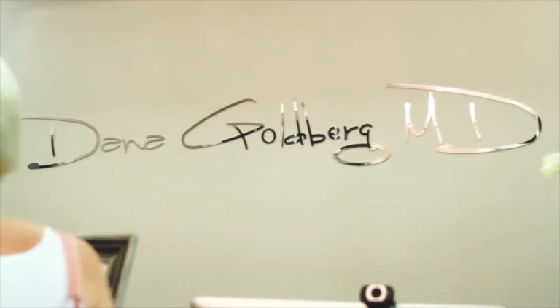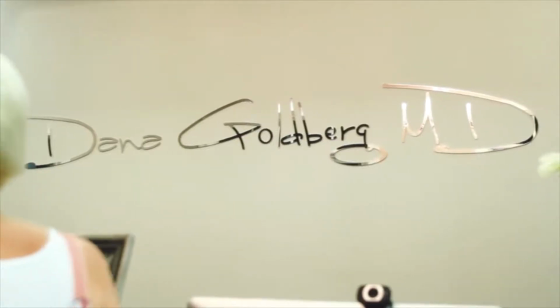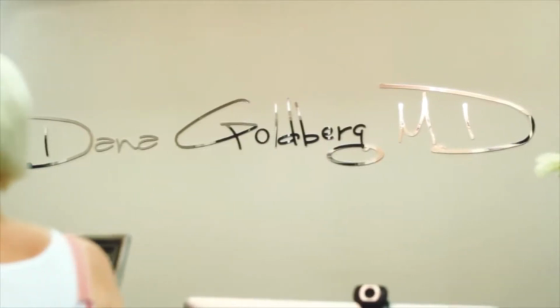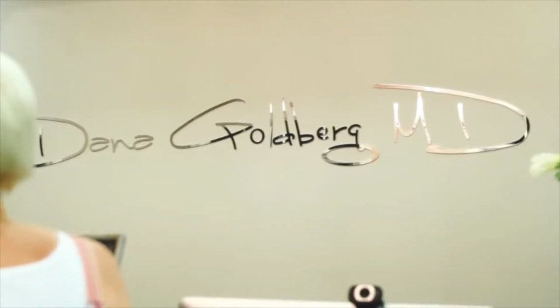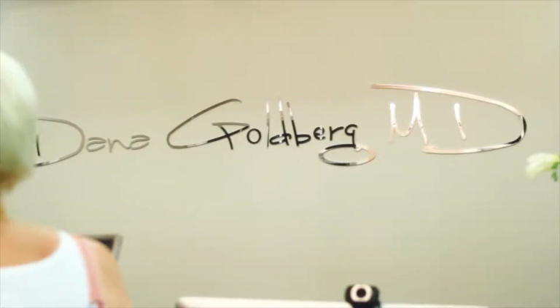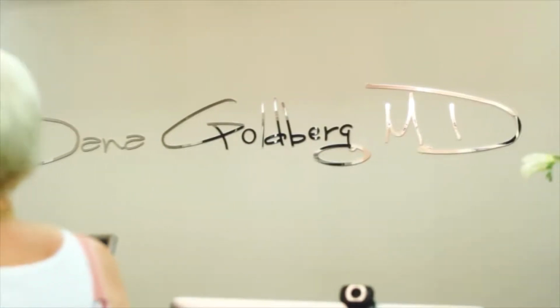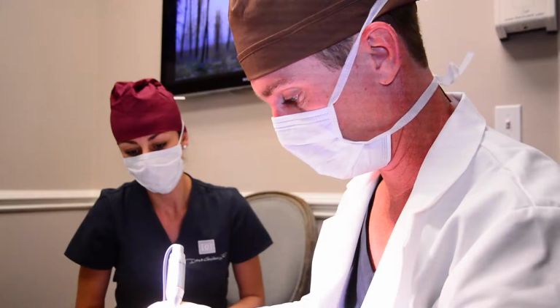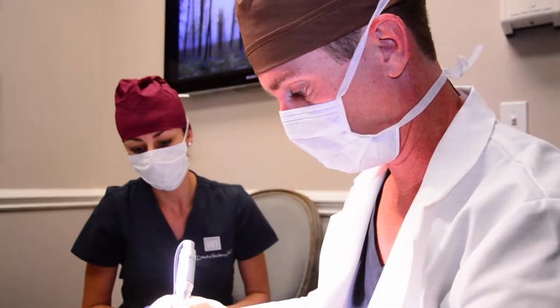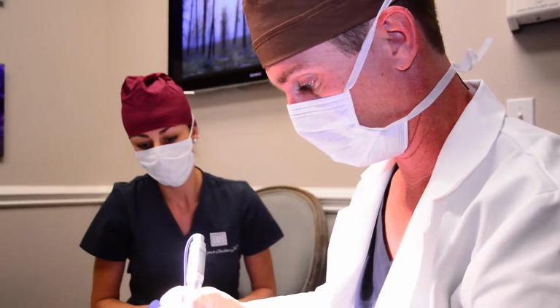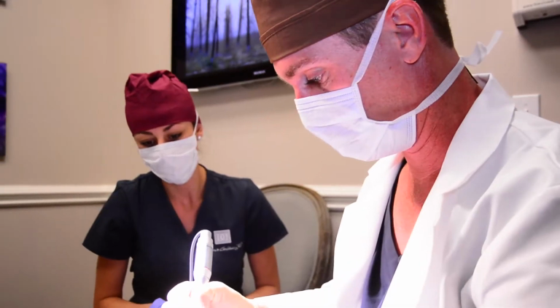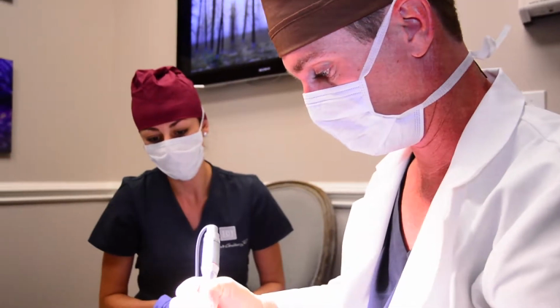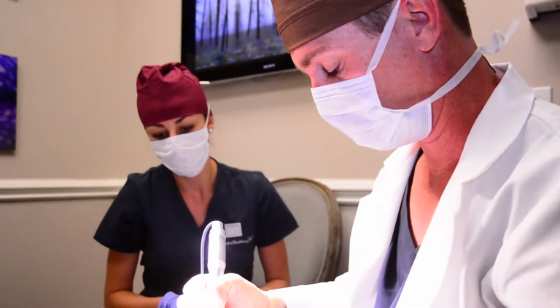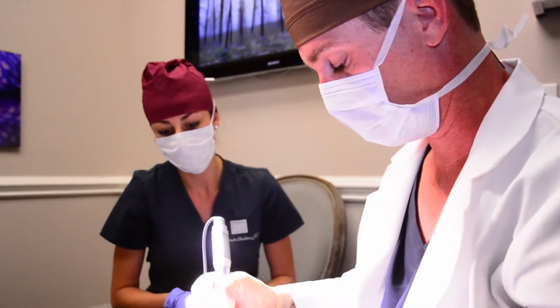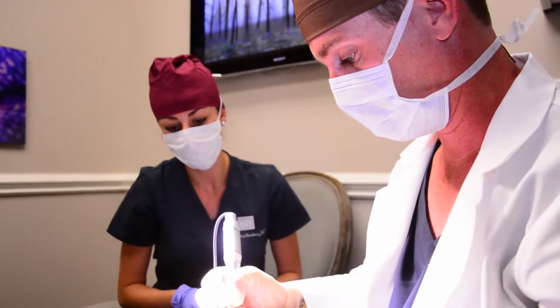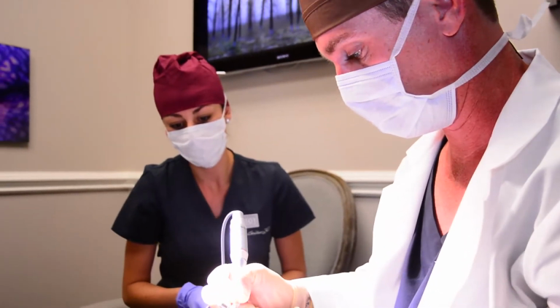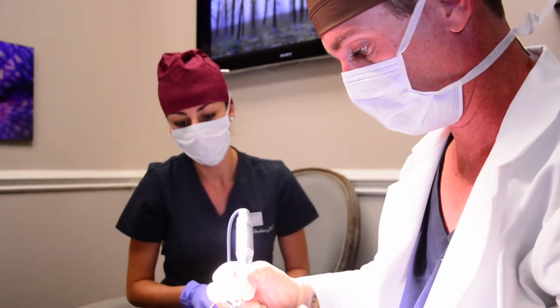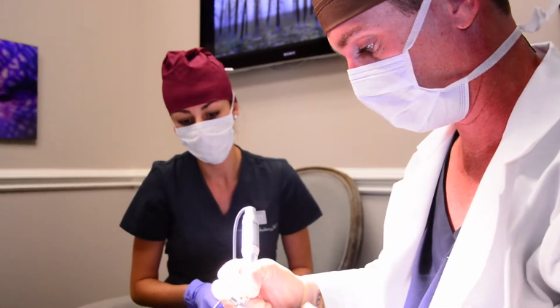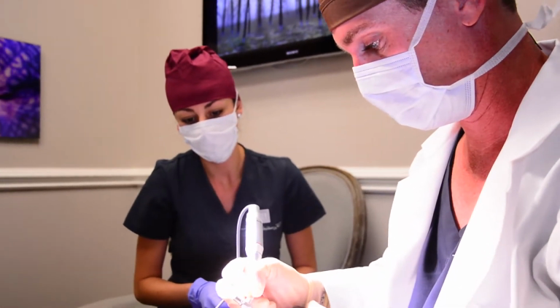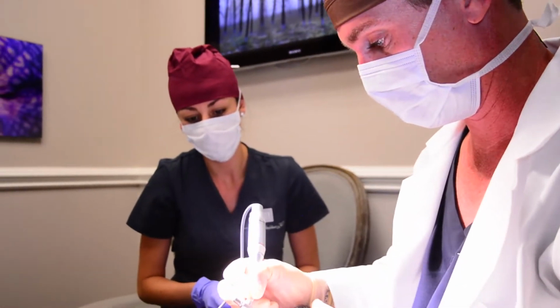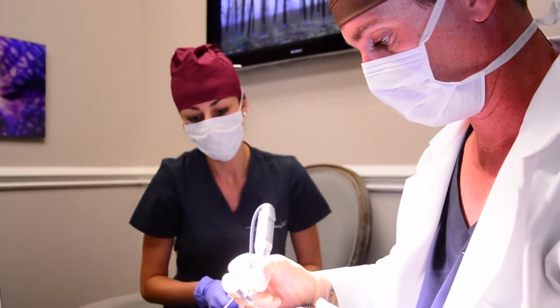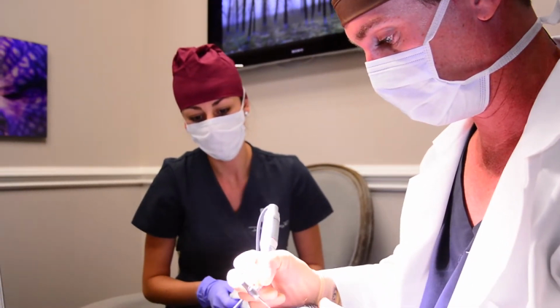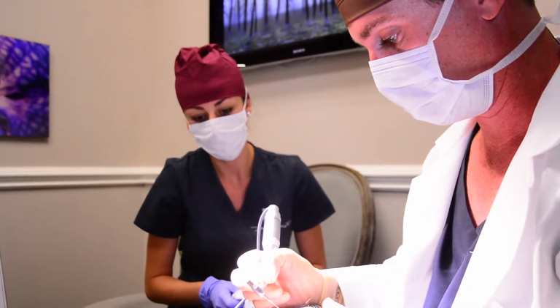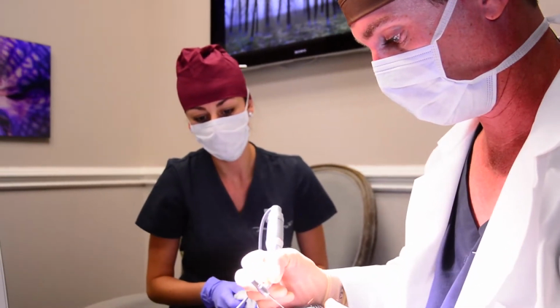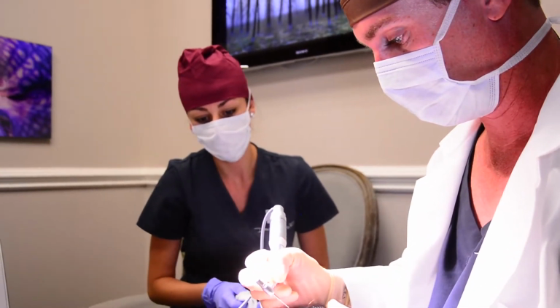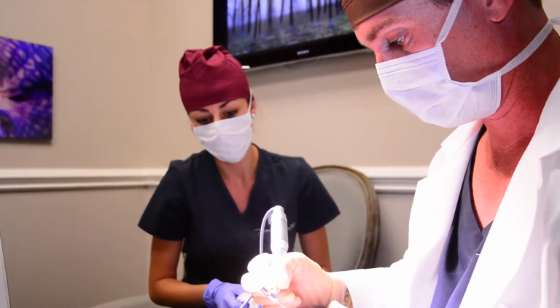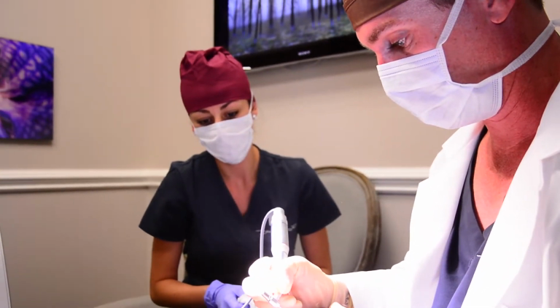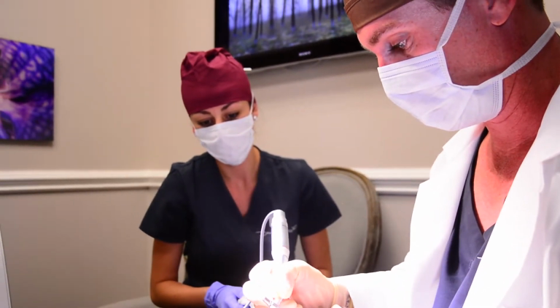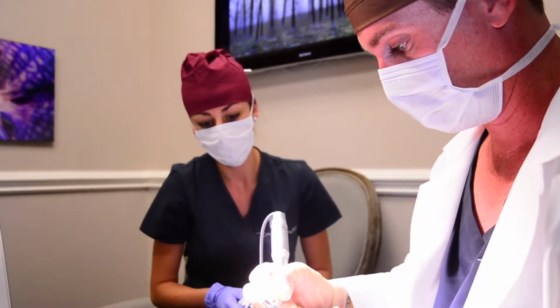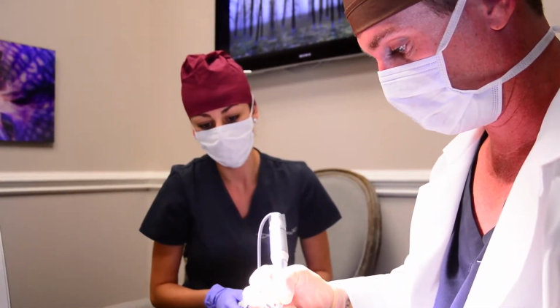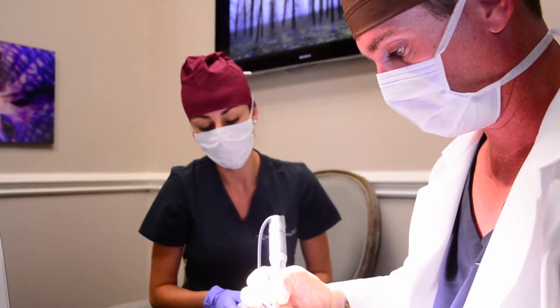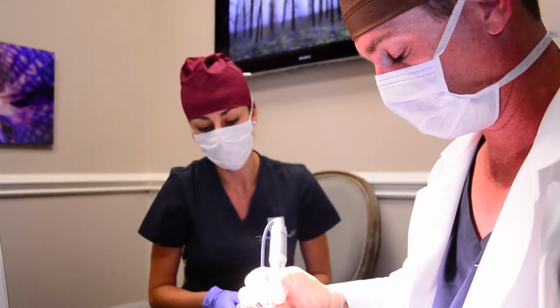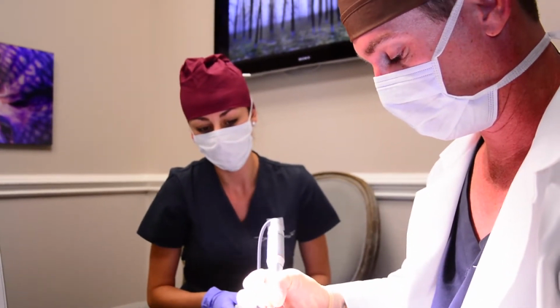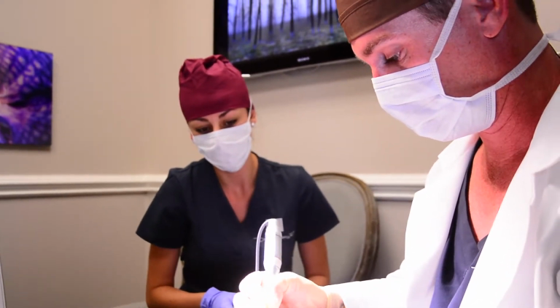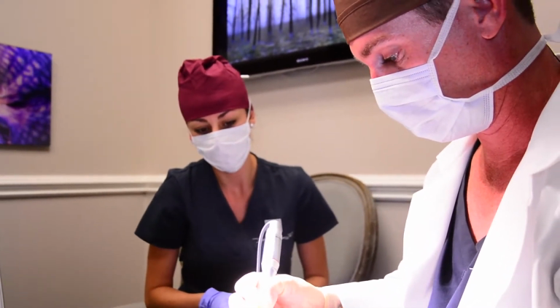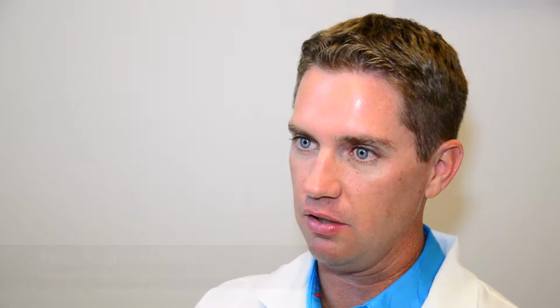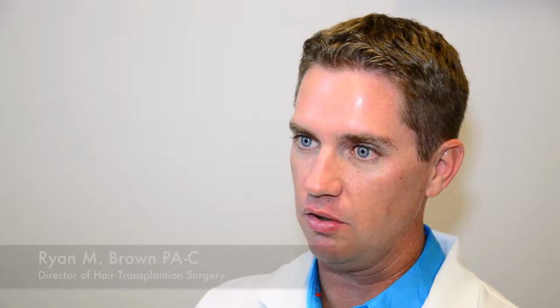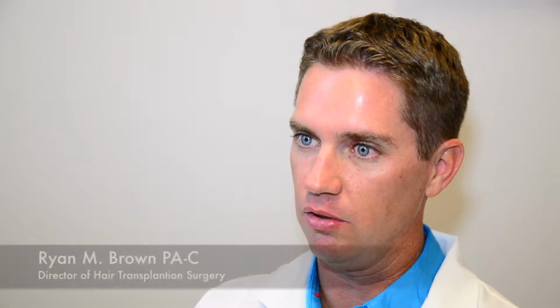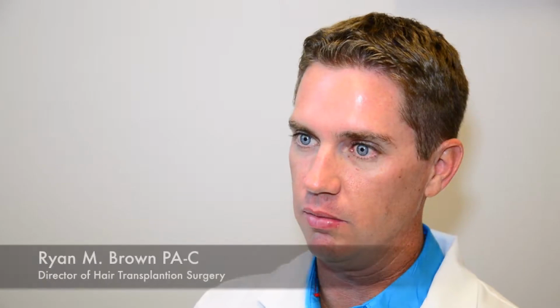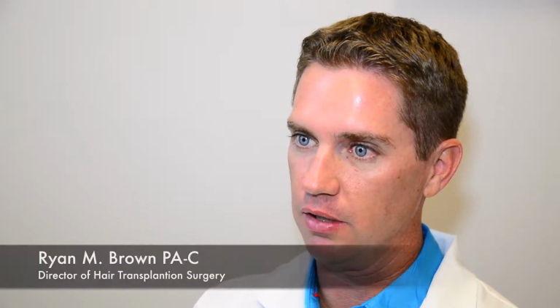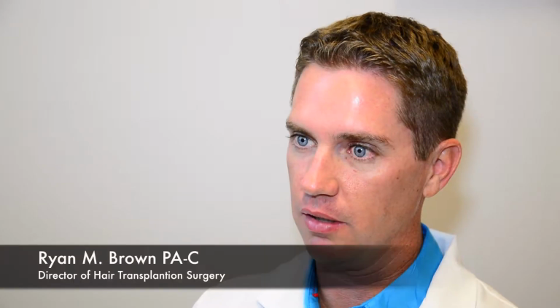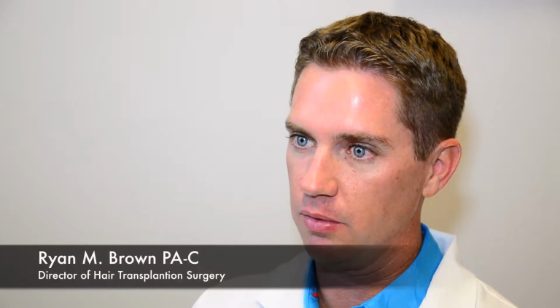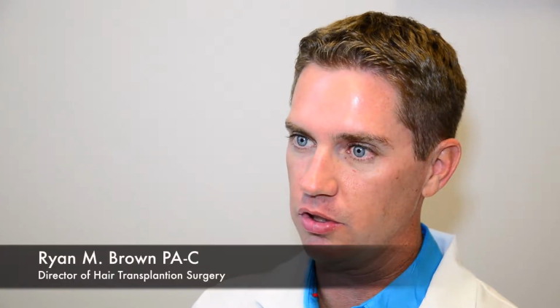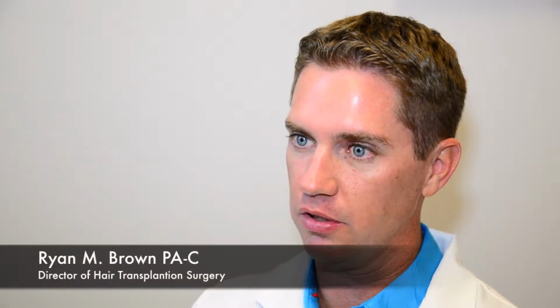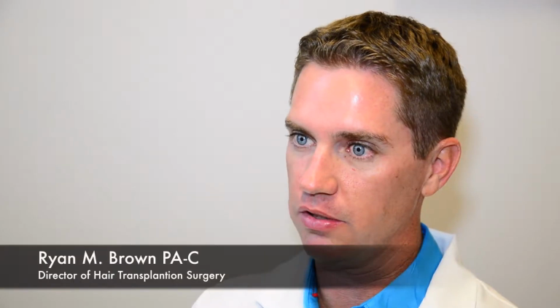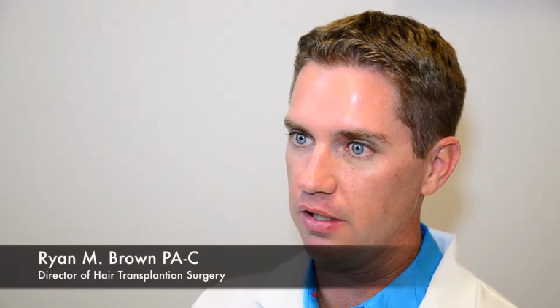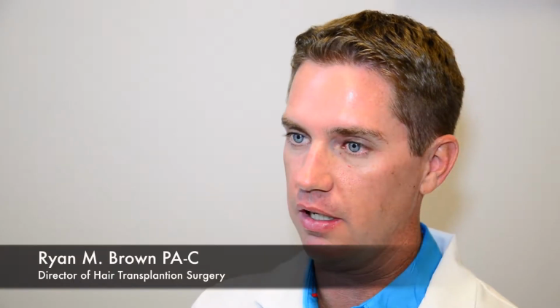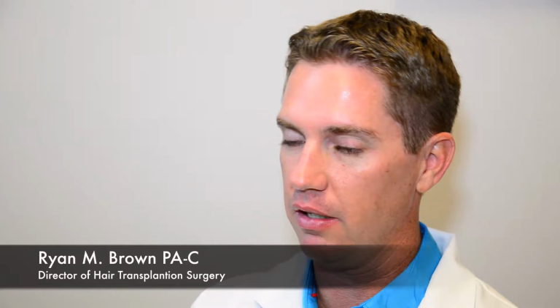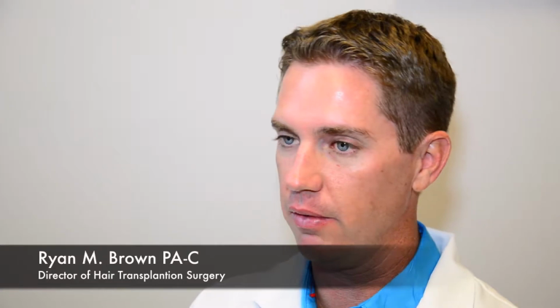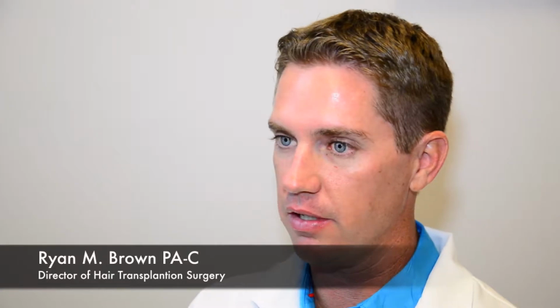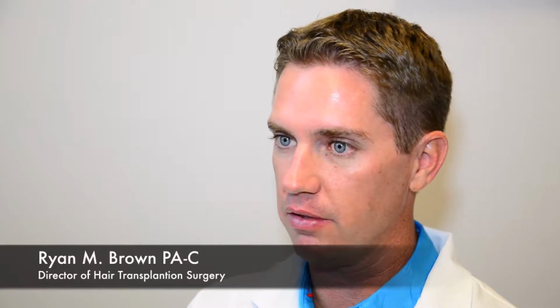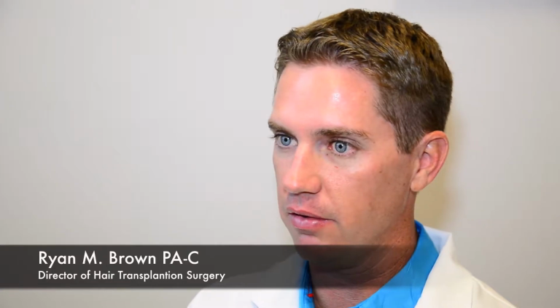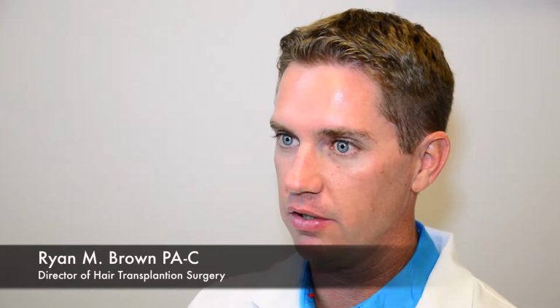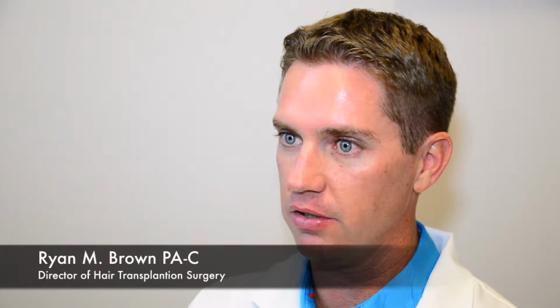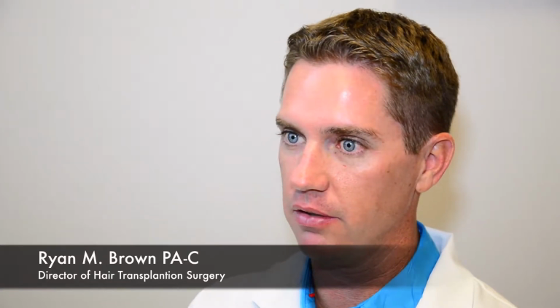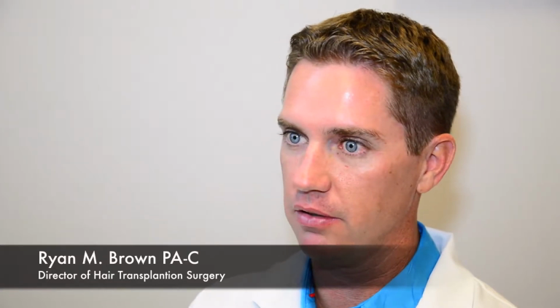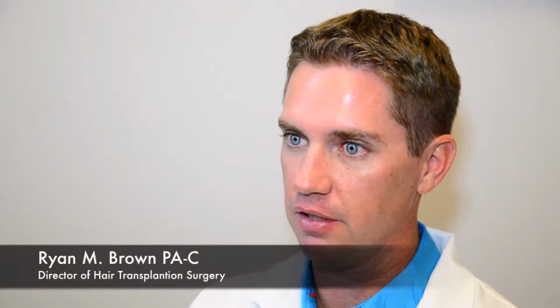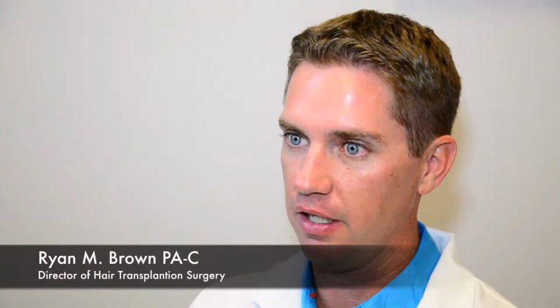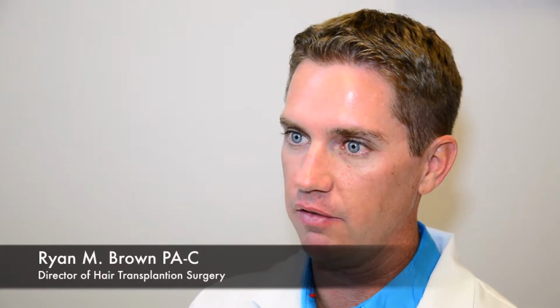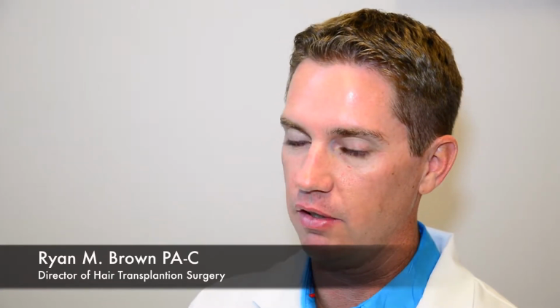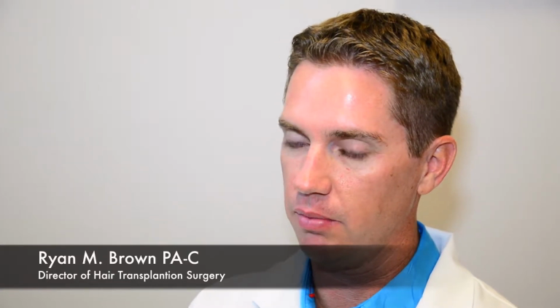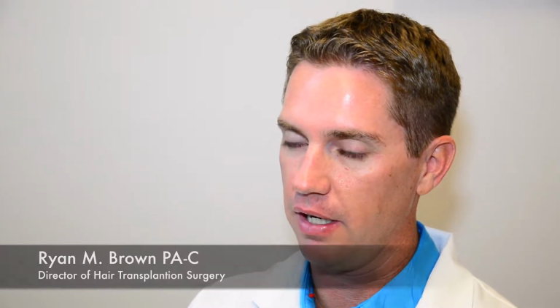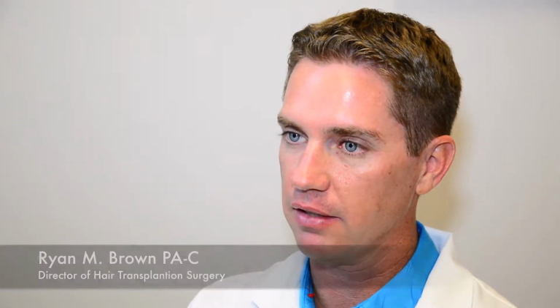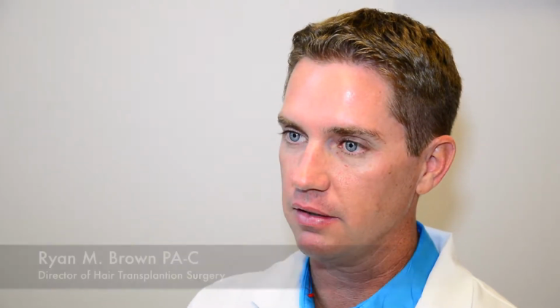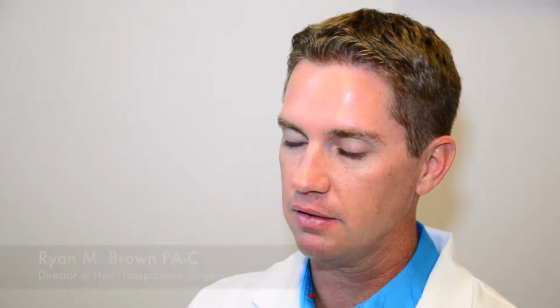My name is Ryan Brown. I'm a physician assistant with Dr. Dana Goldberg. I'm in charge of the hair restoration side of our practice.